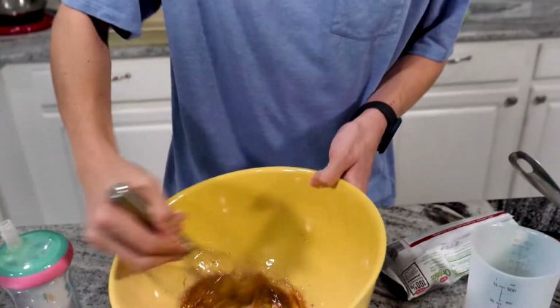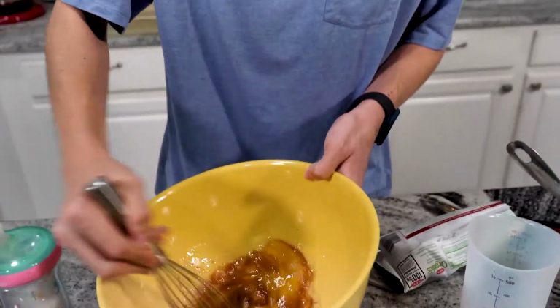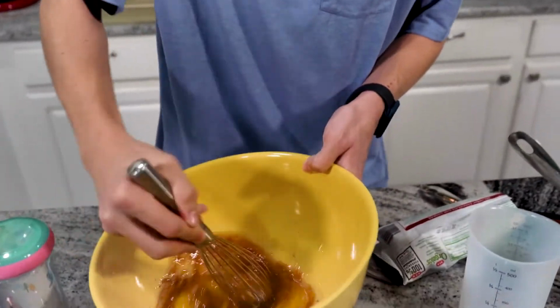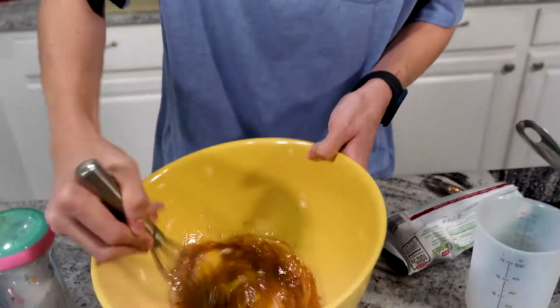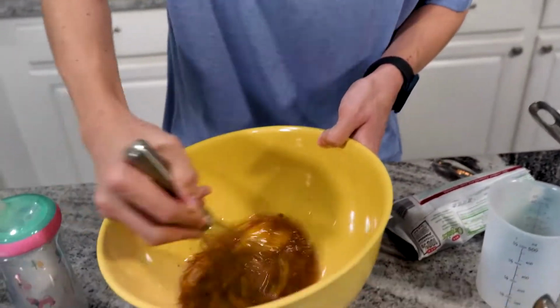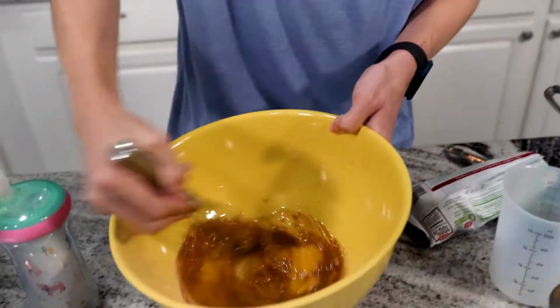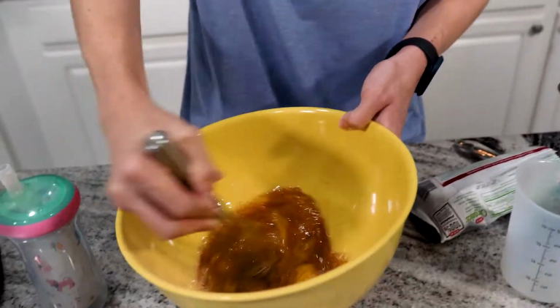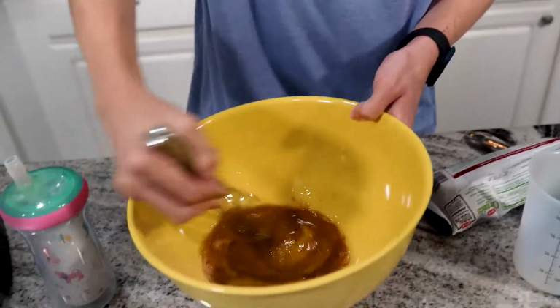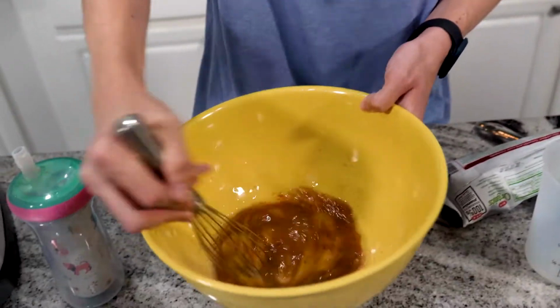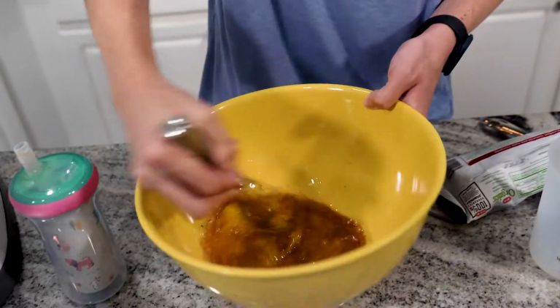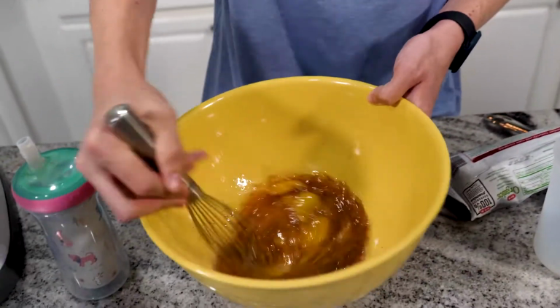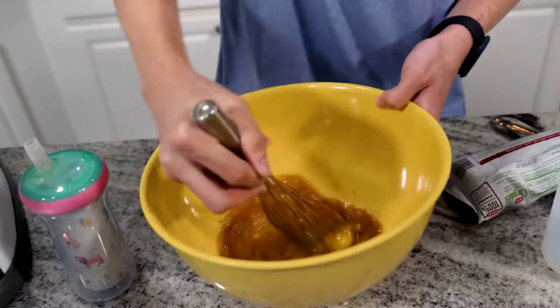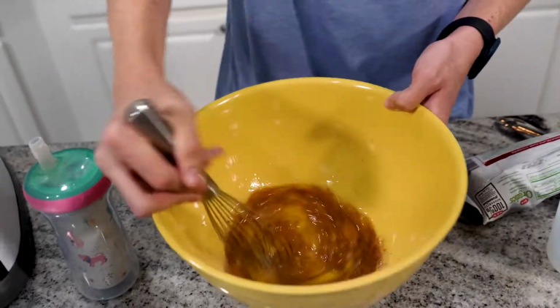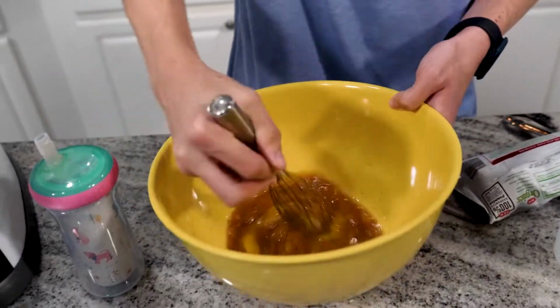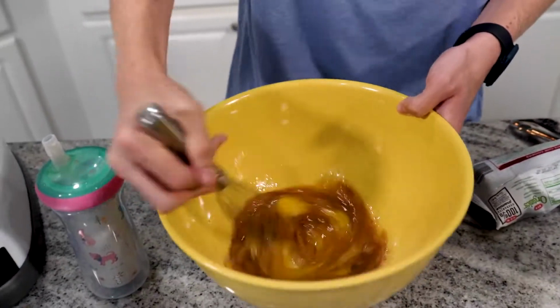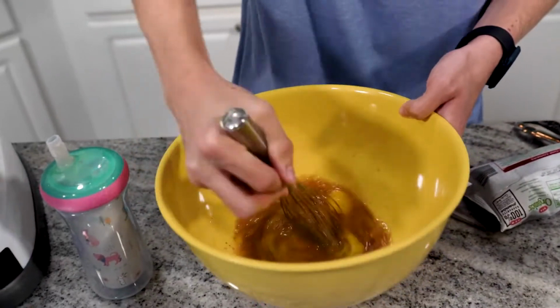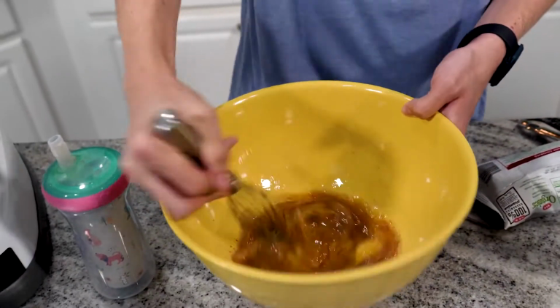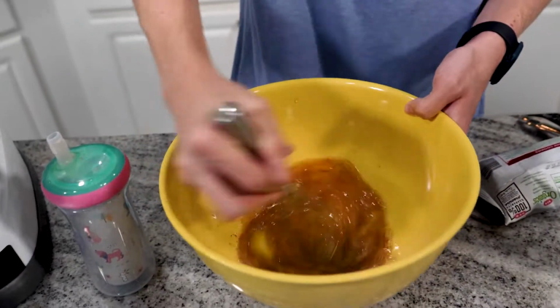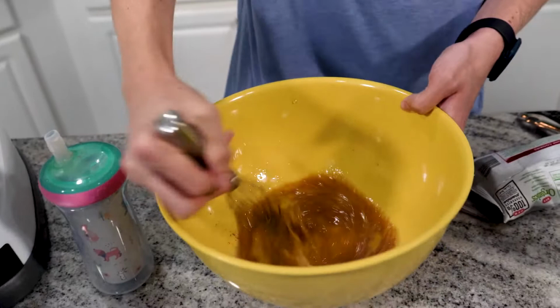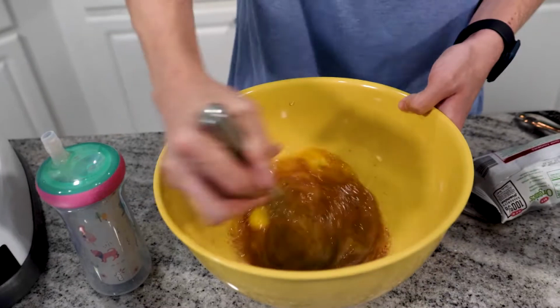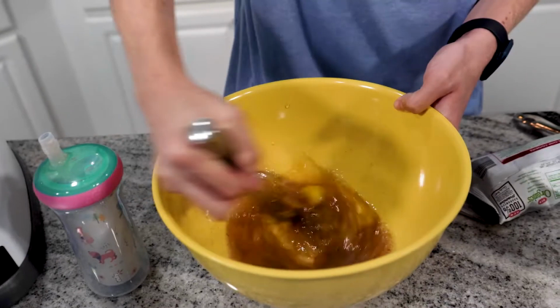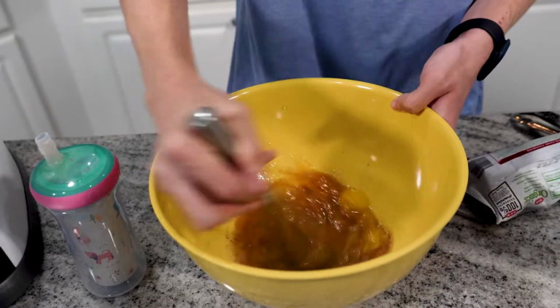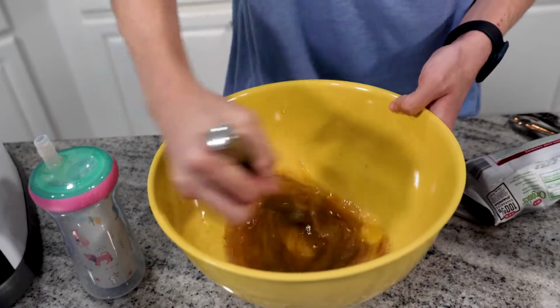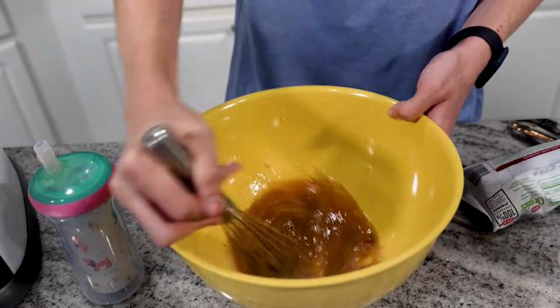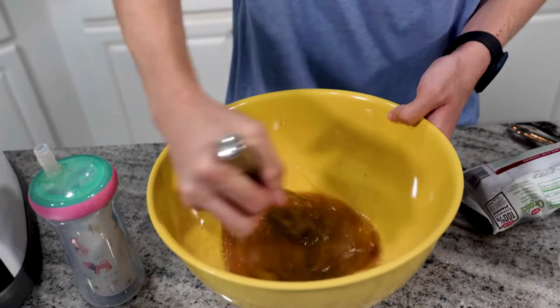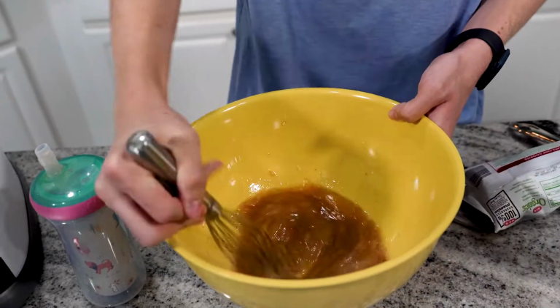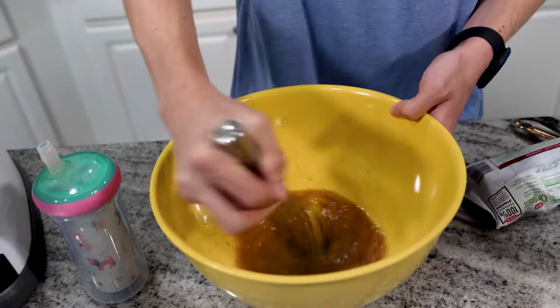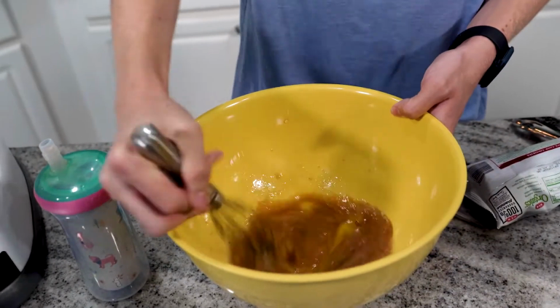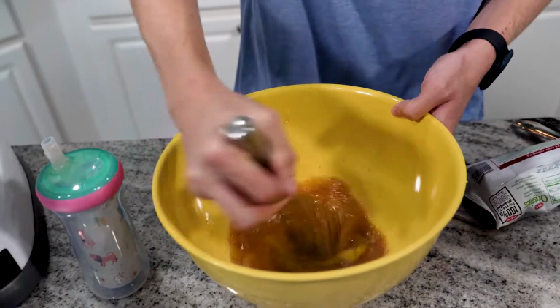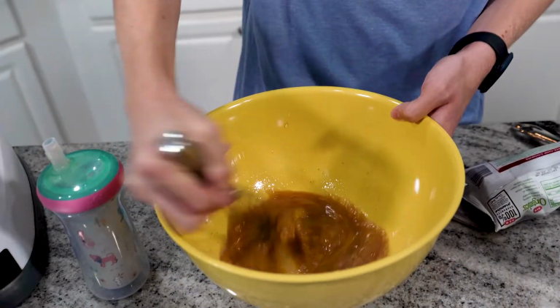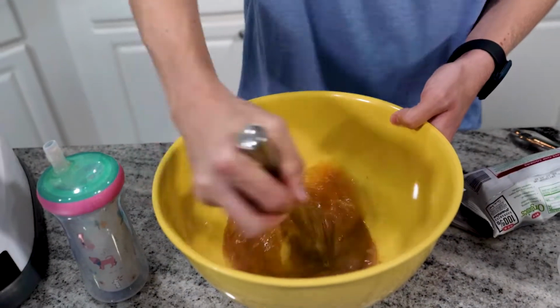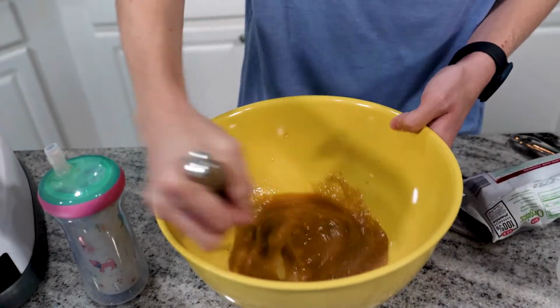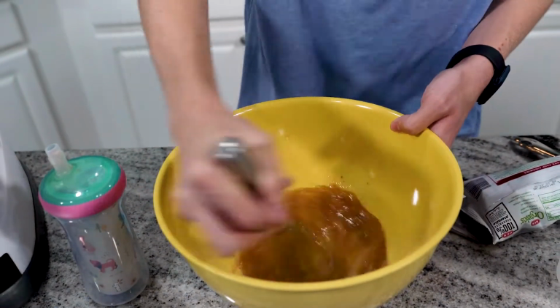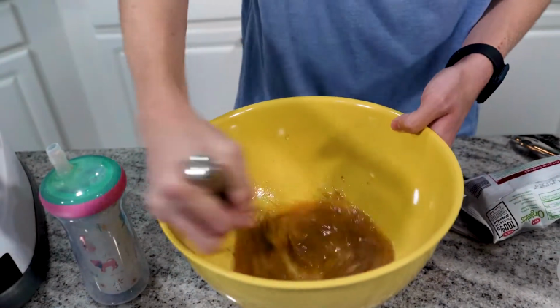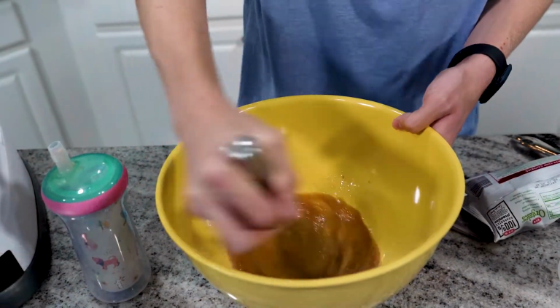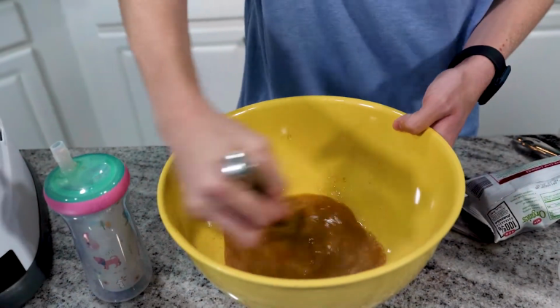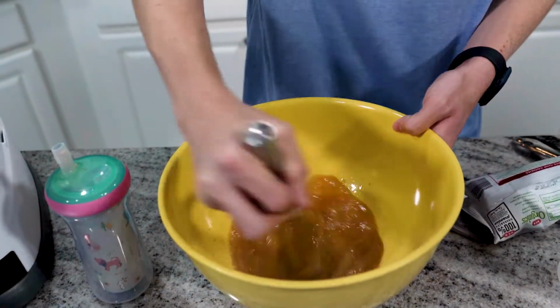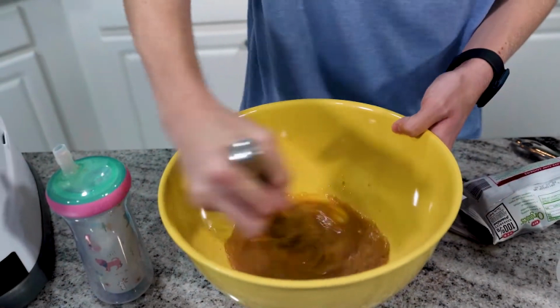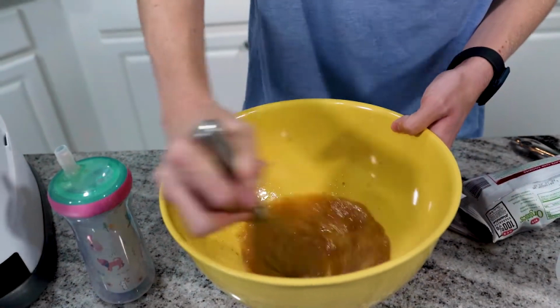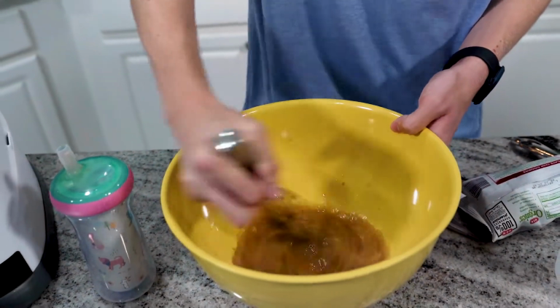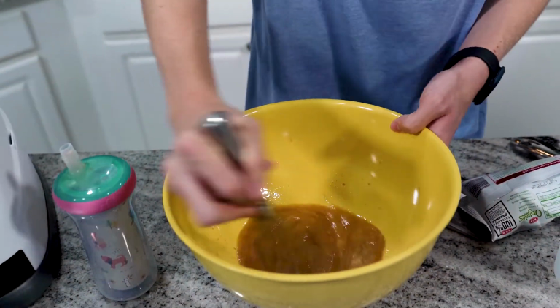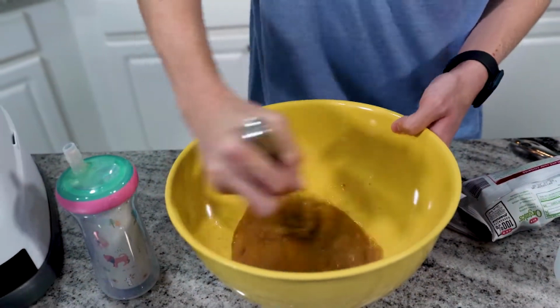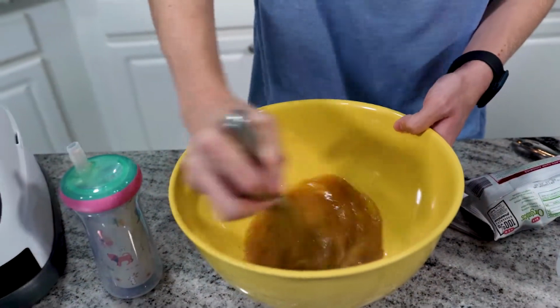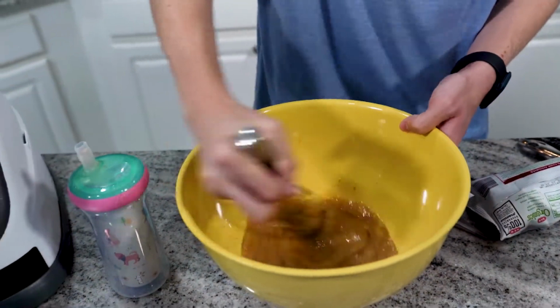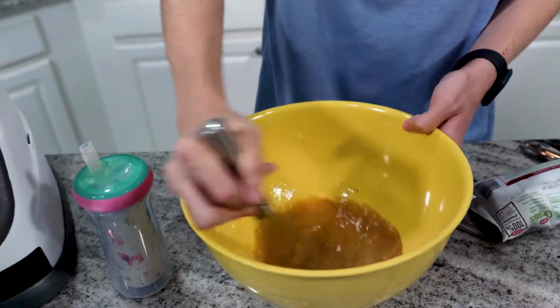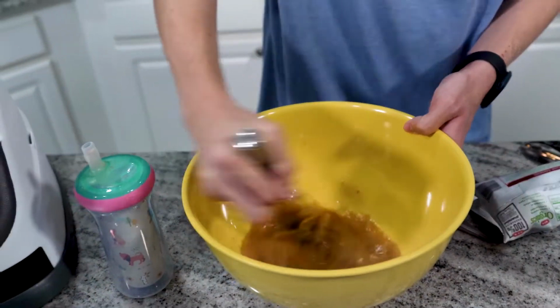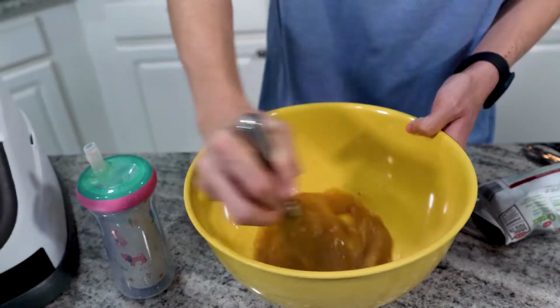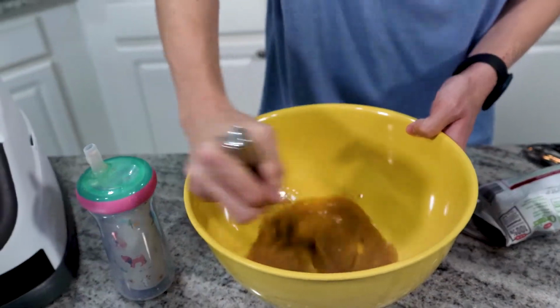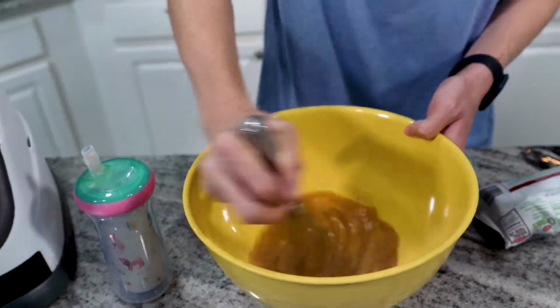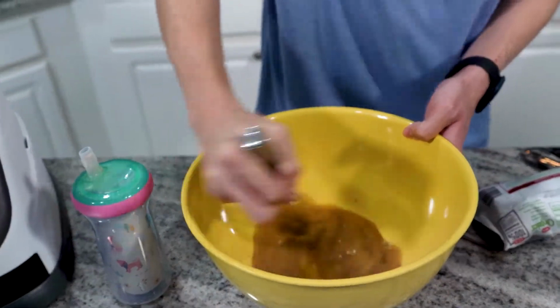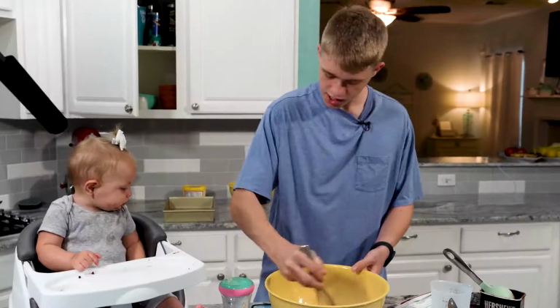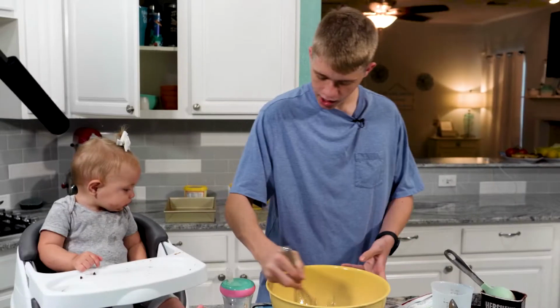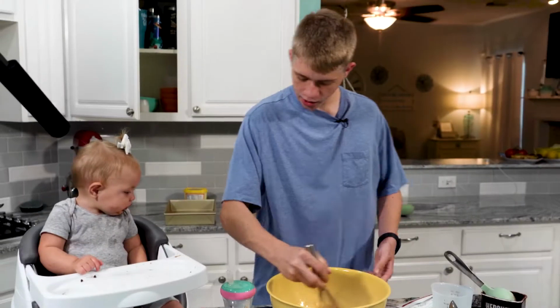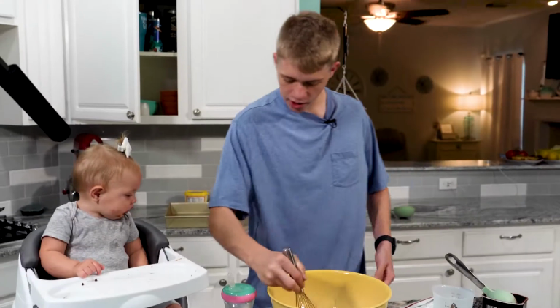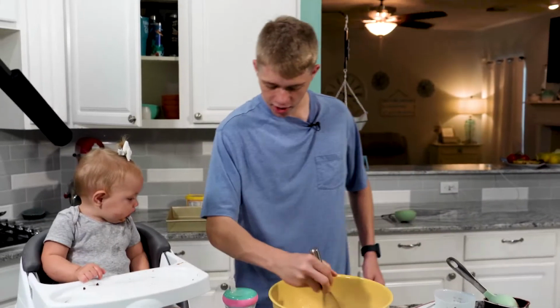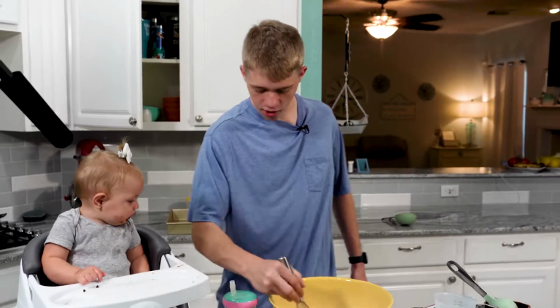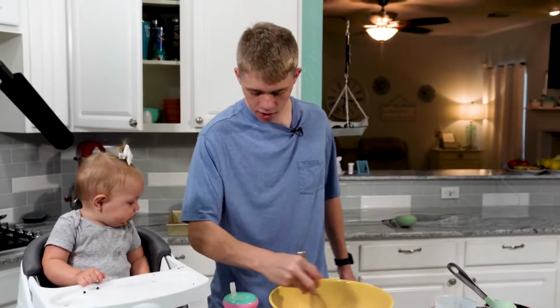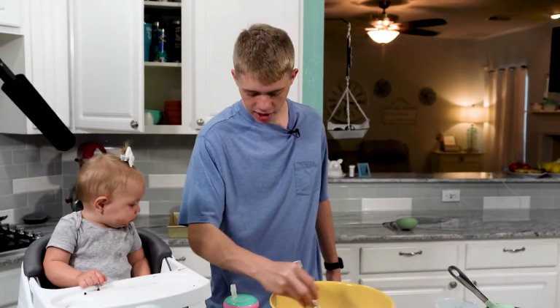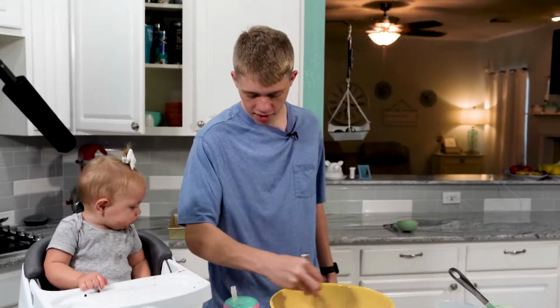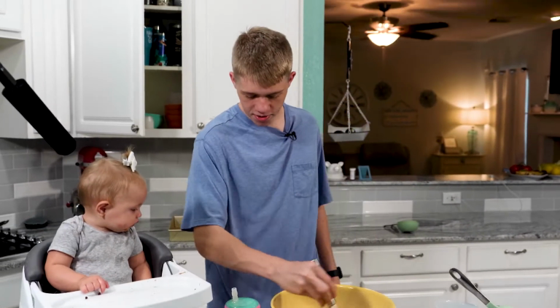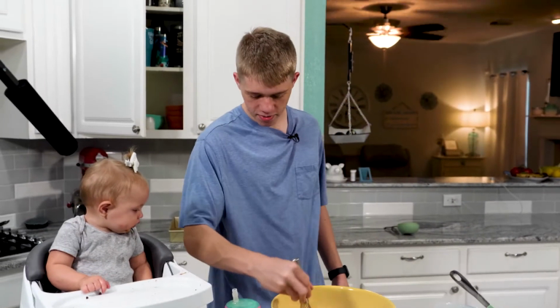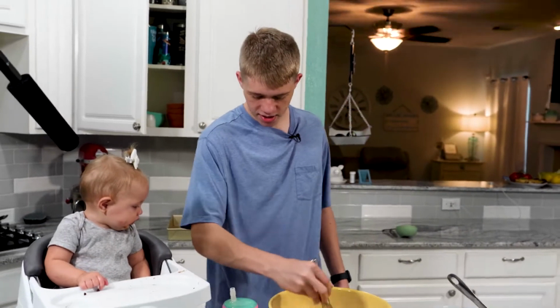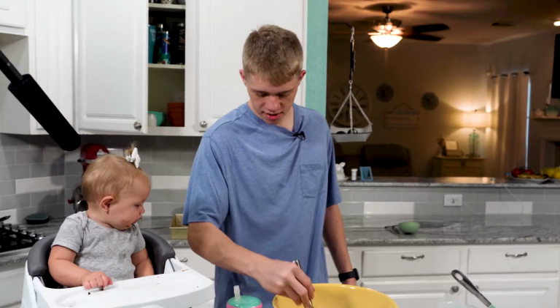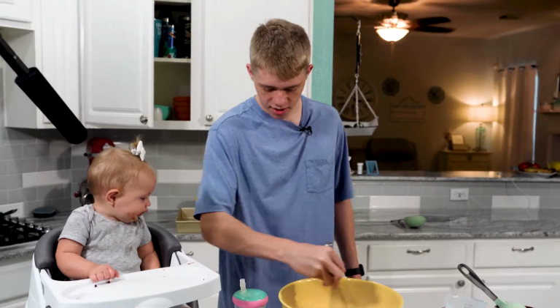This is why you use a large bowl, because you're going to get stuff everywhere and it's not going to look good. I don't know how long we have to mix it.